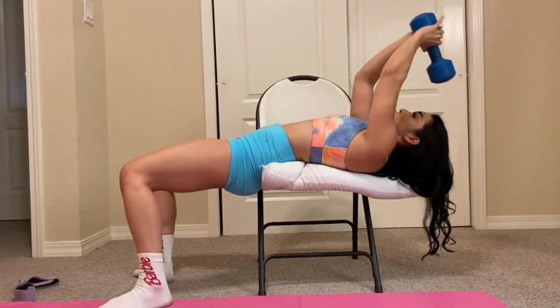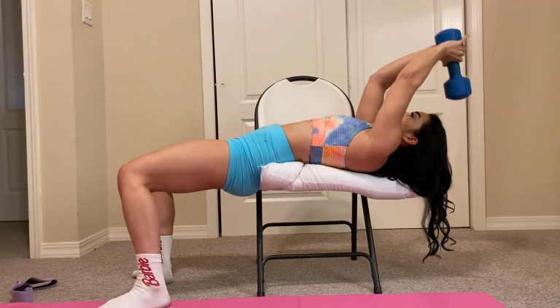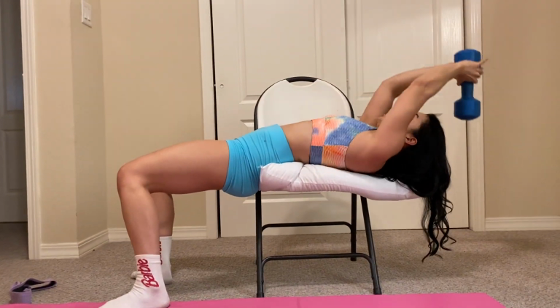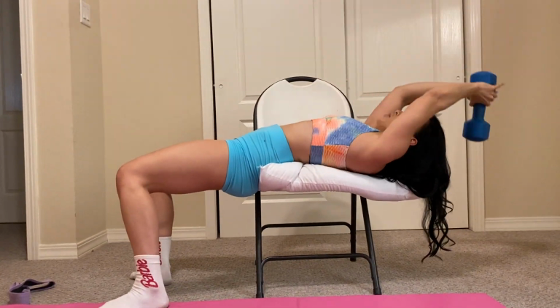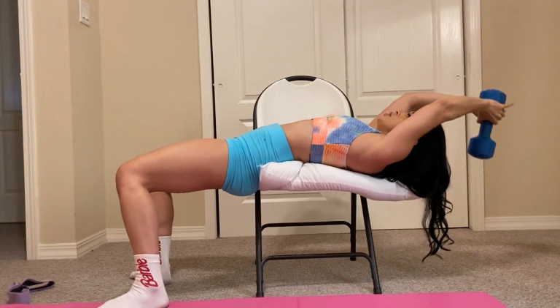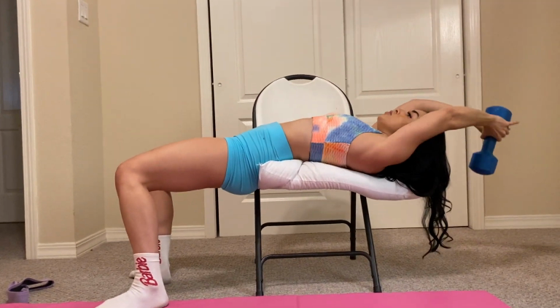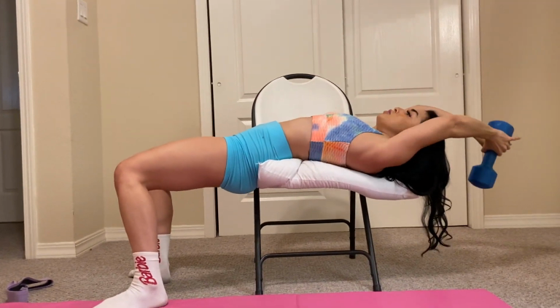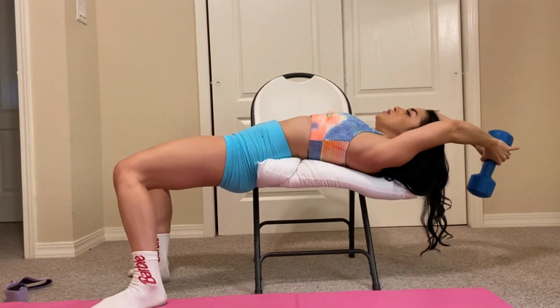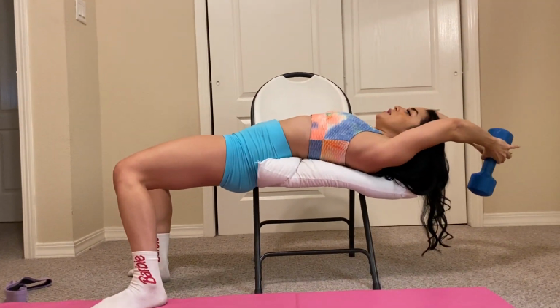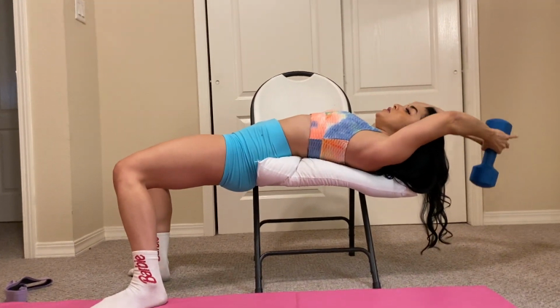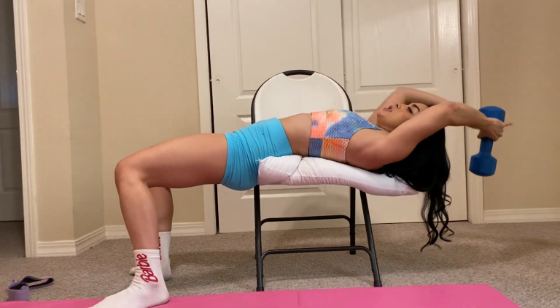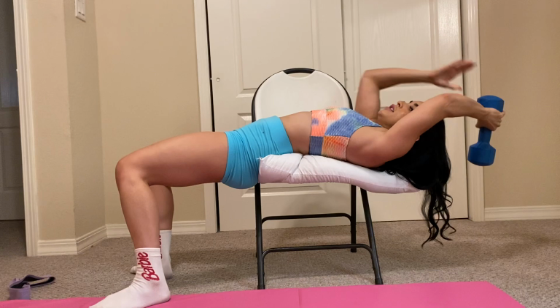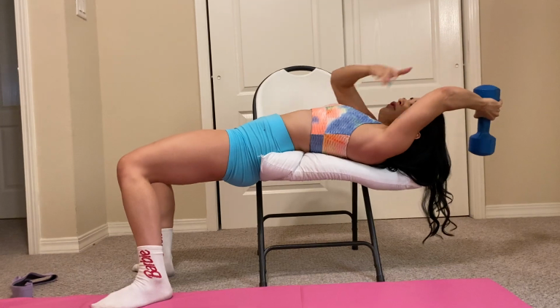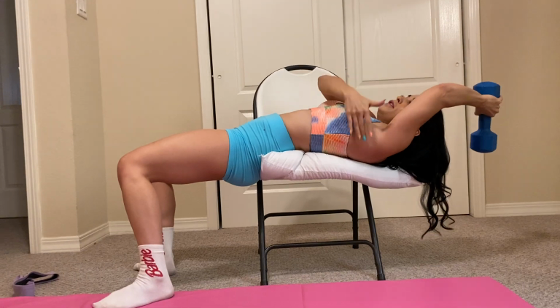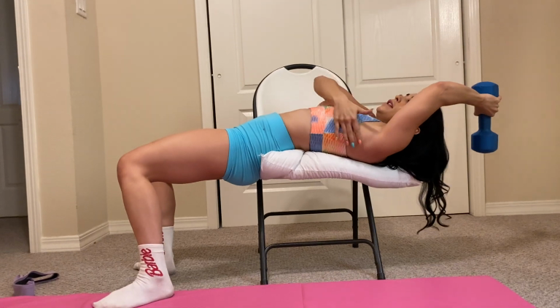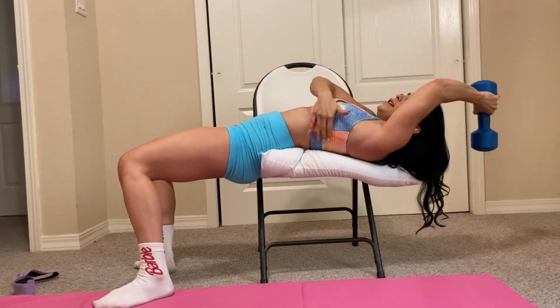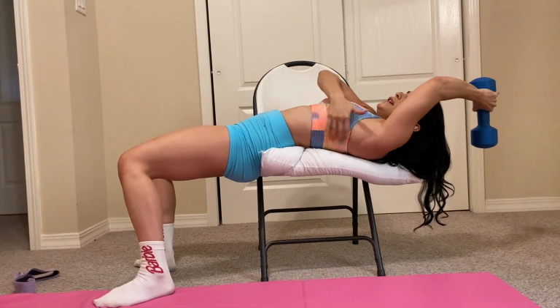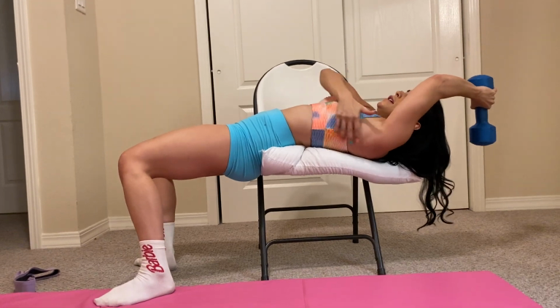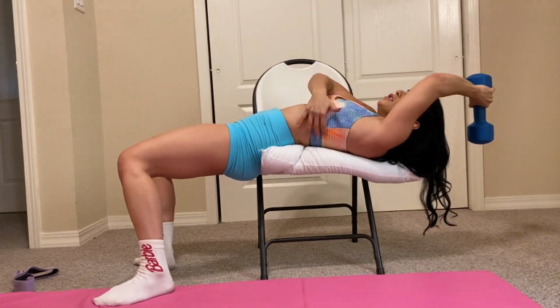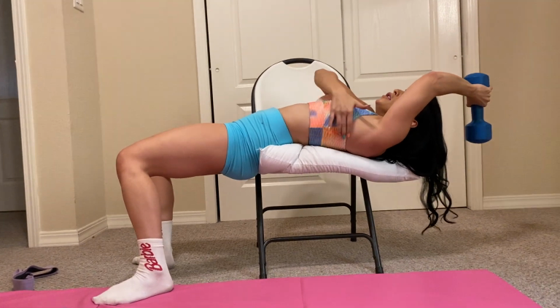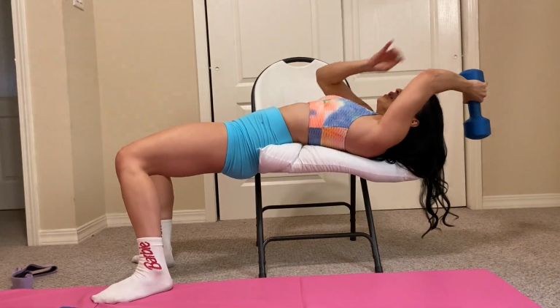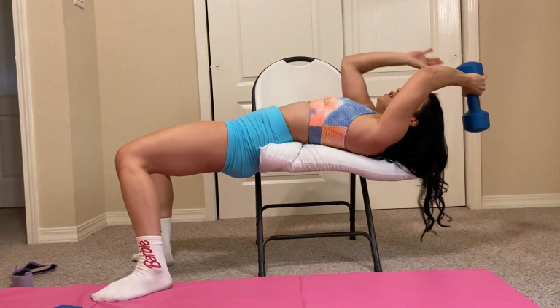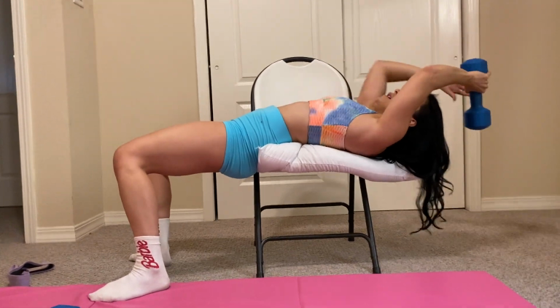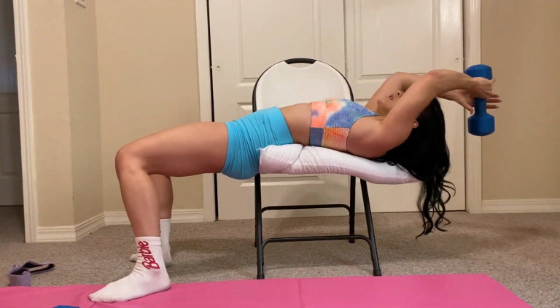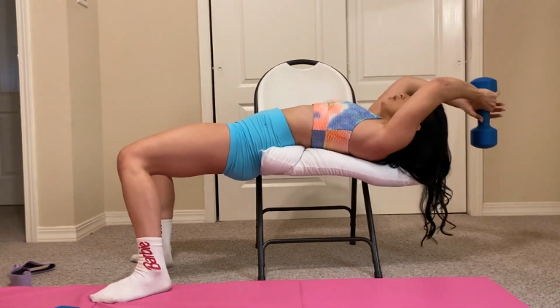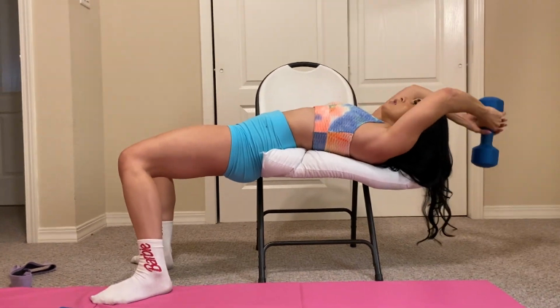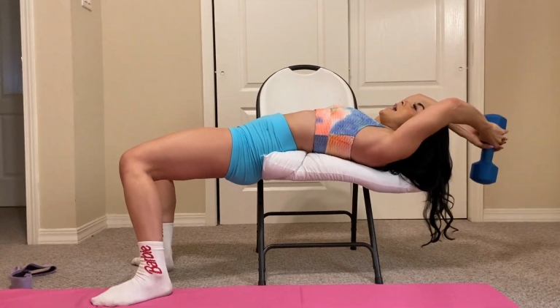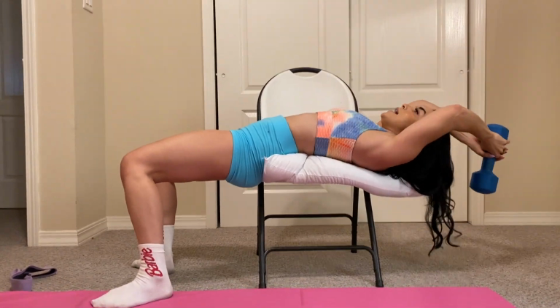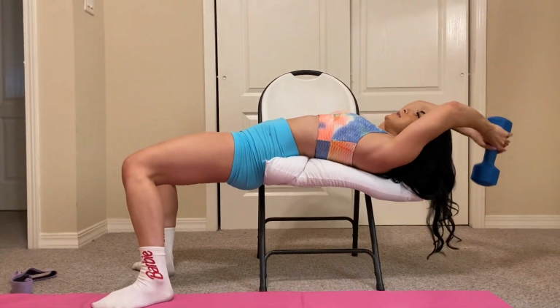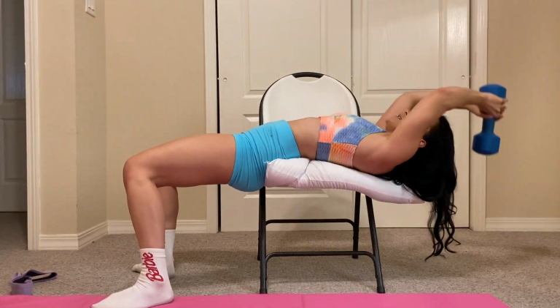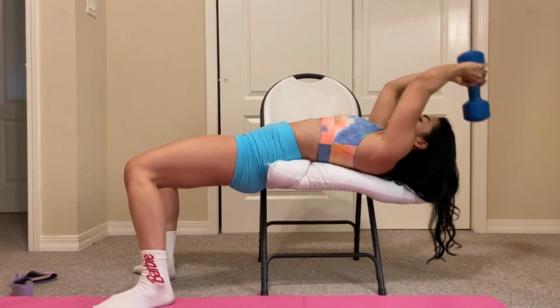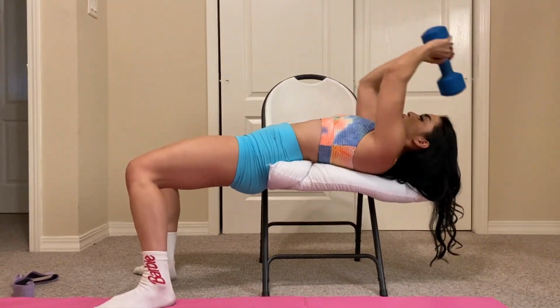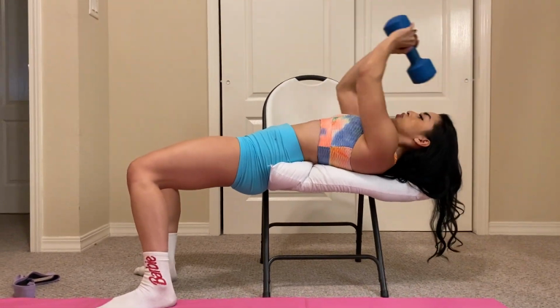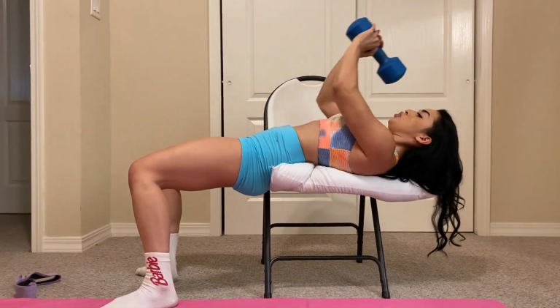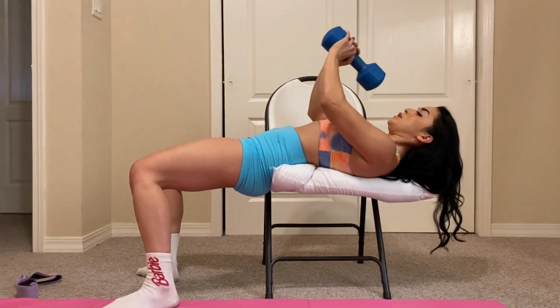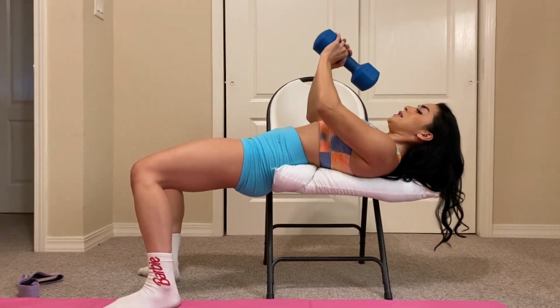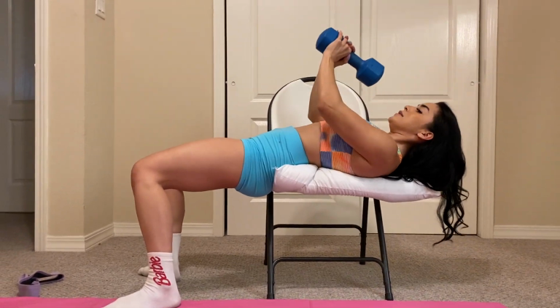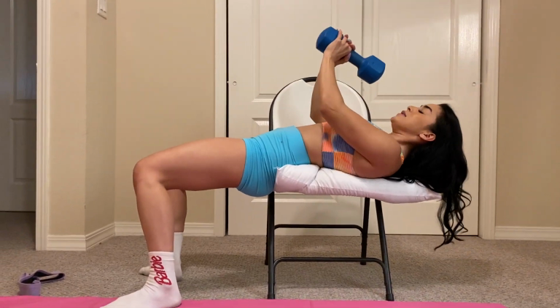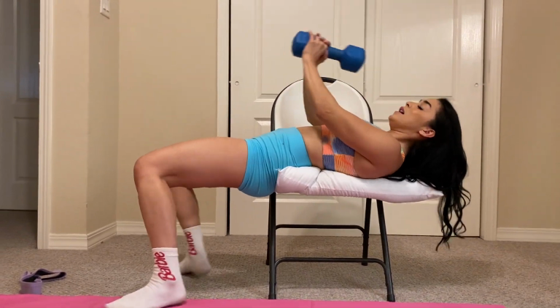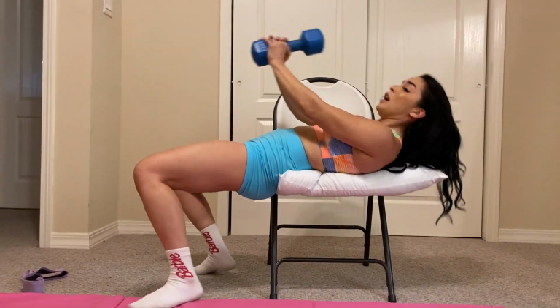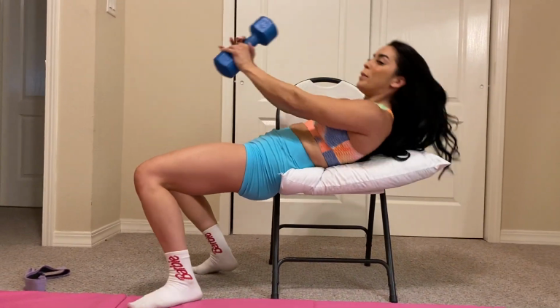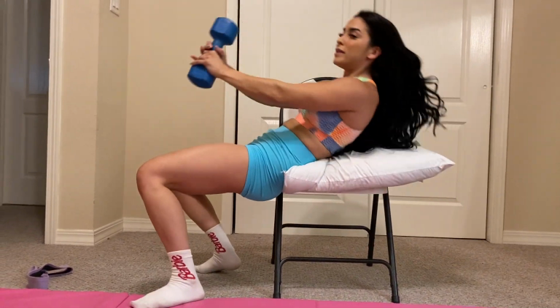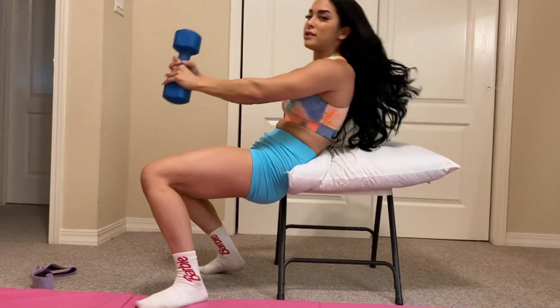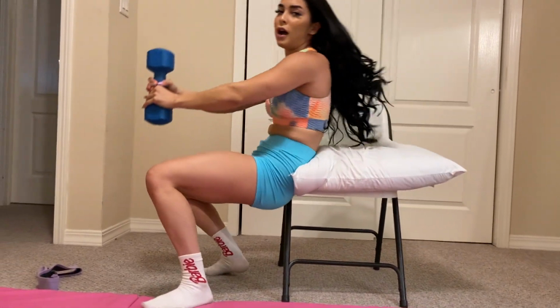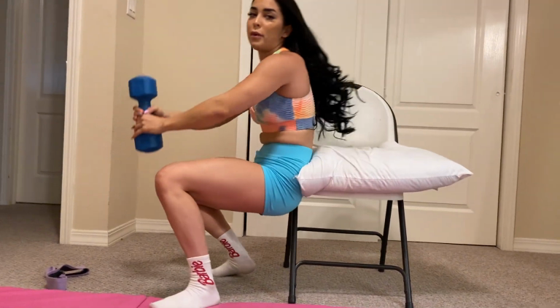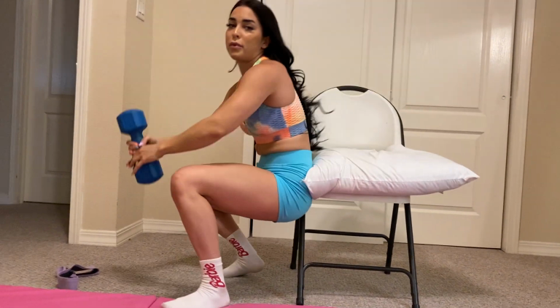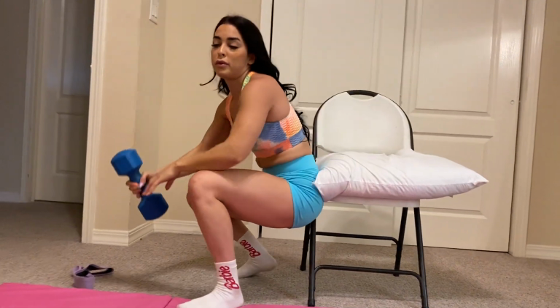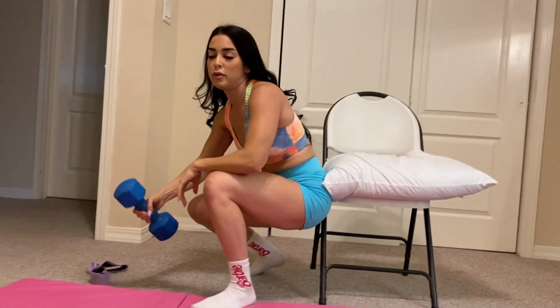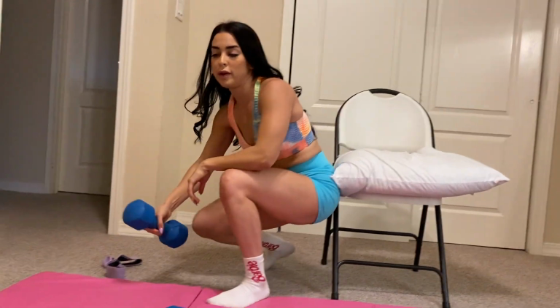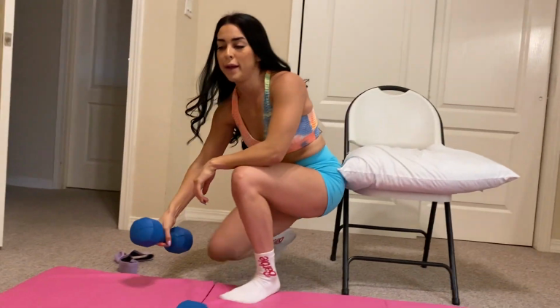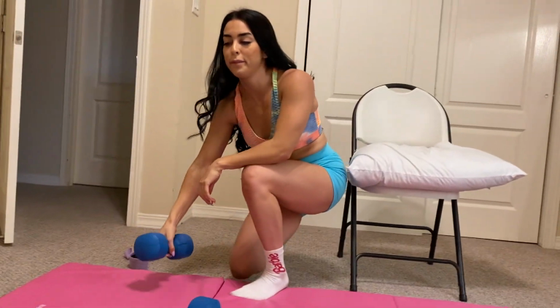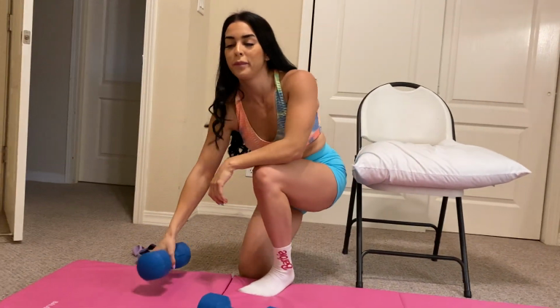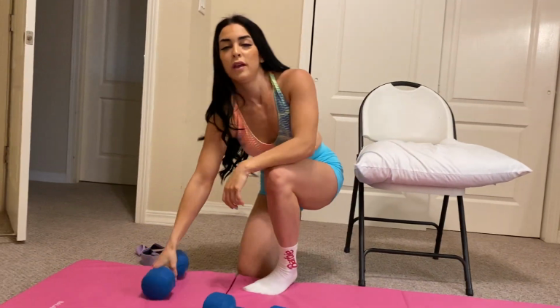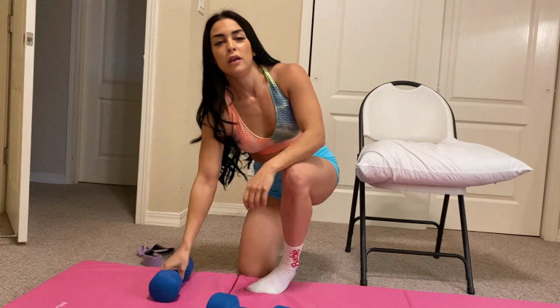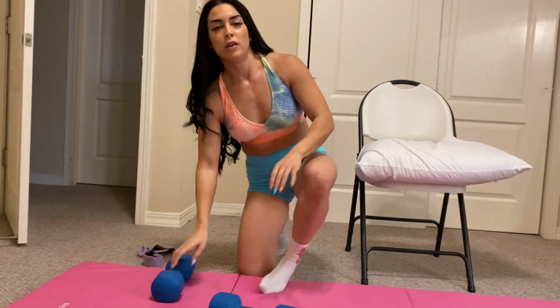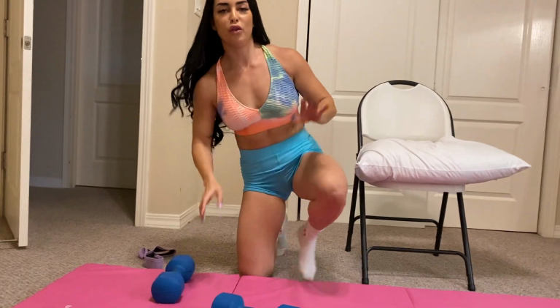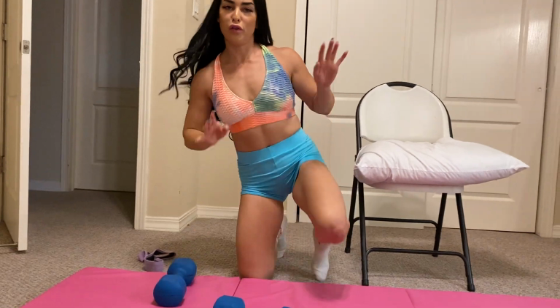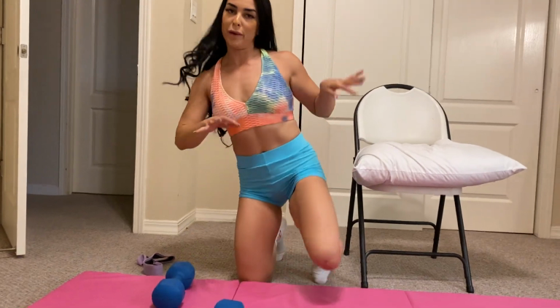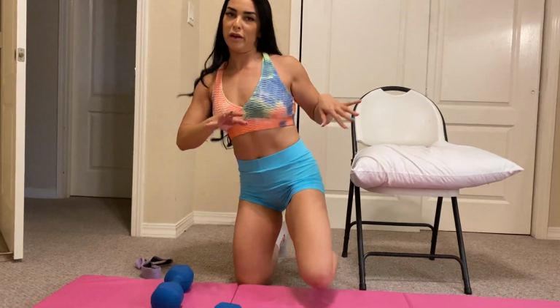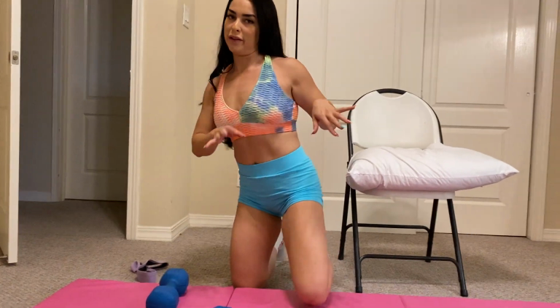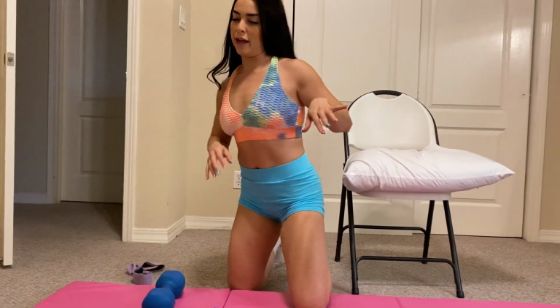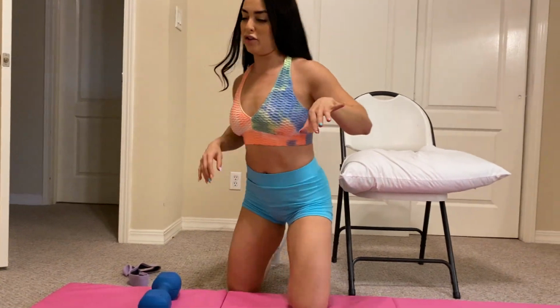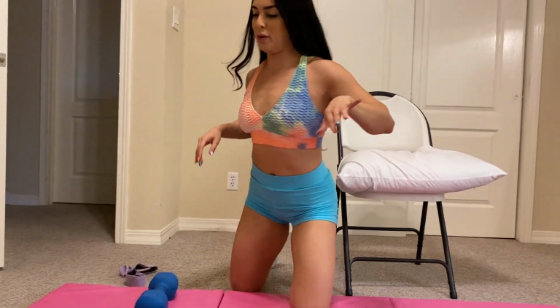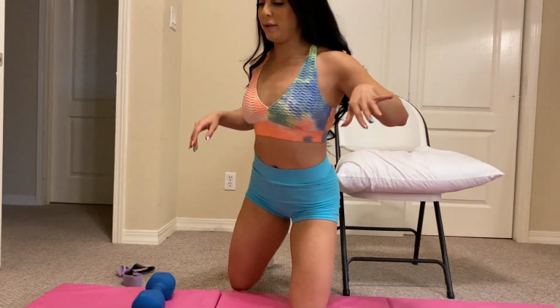But this is essentially what a pullover is. When you do this, you're gonna feel it here in your lats and then squeeze up at the top. You'll feel better on the couch, promise.